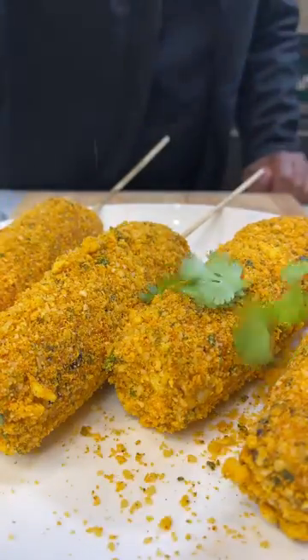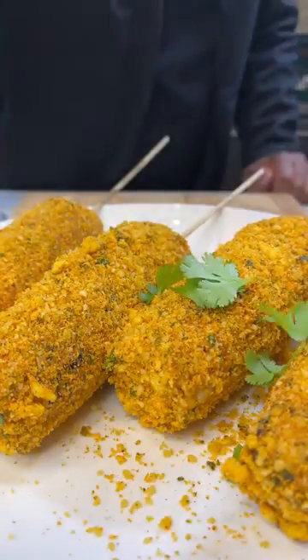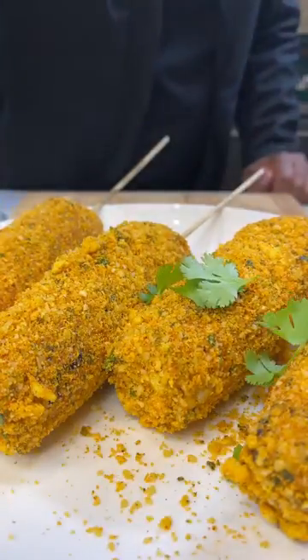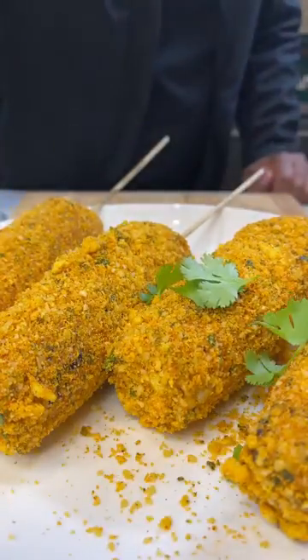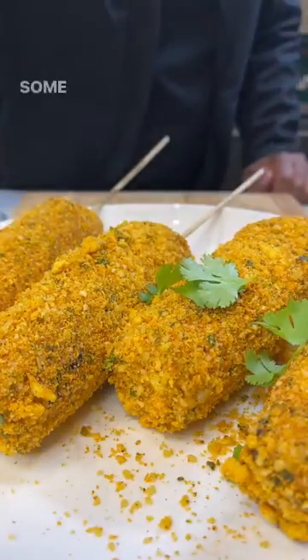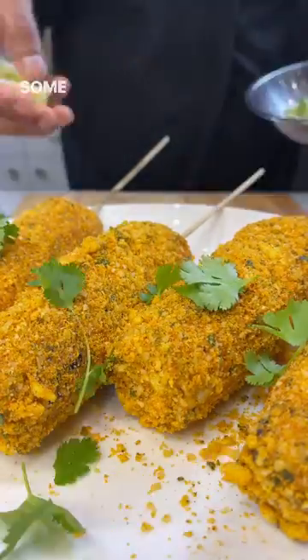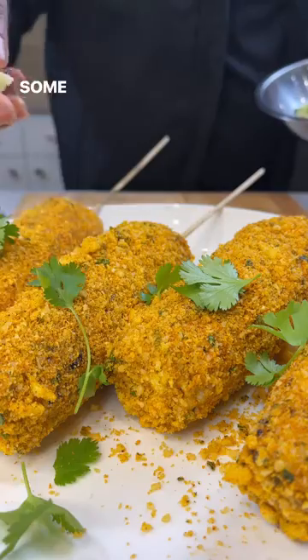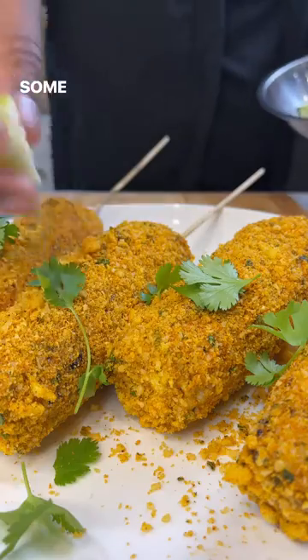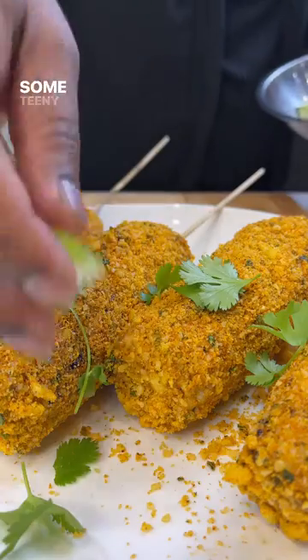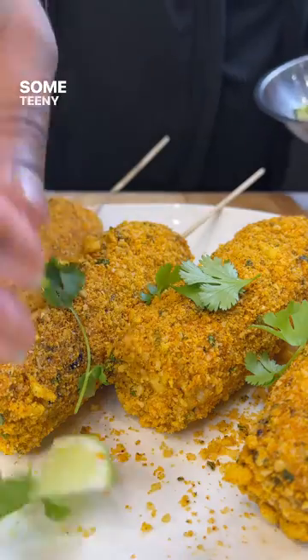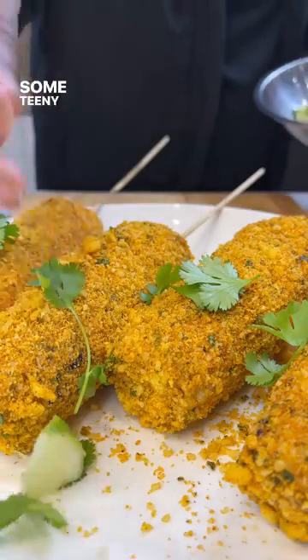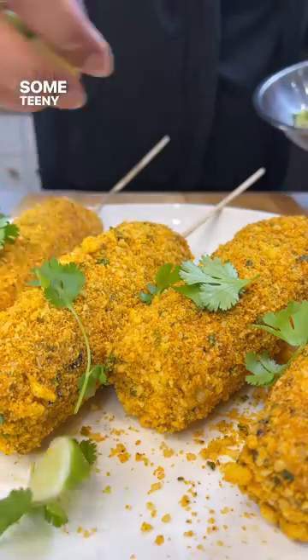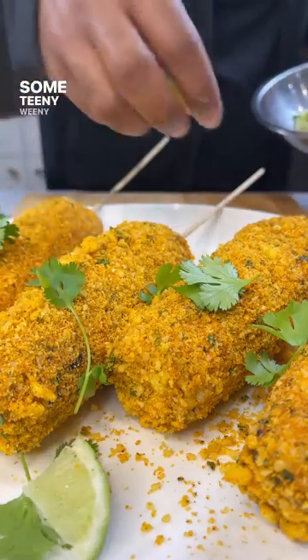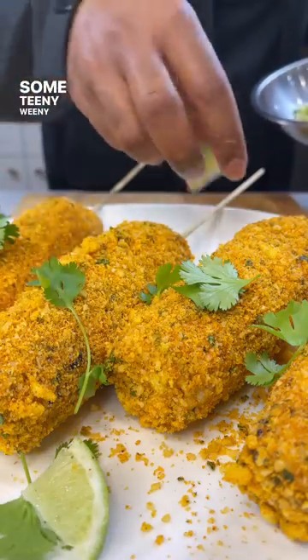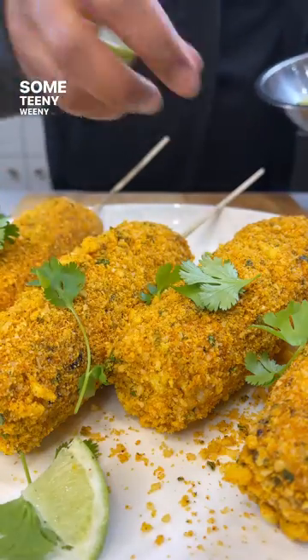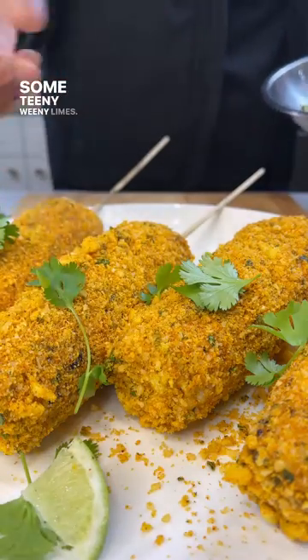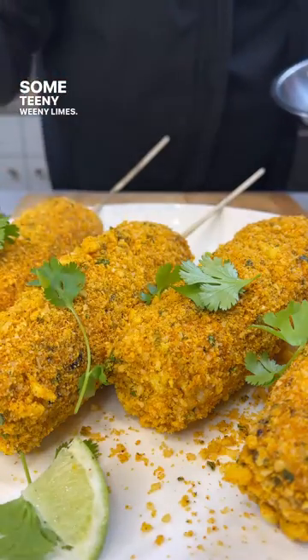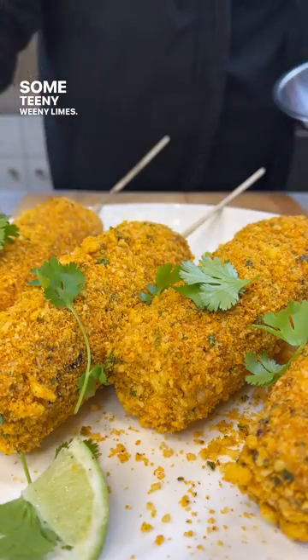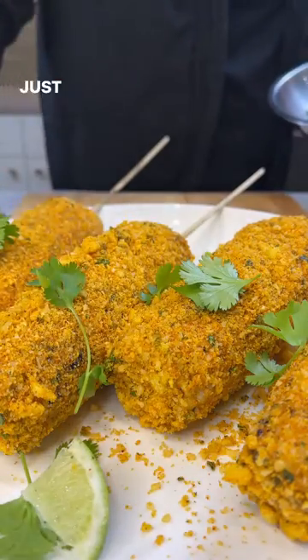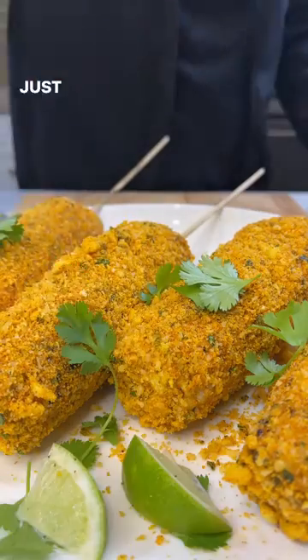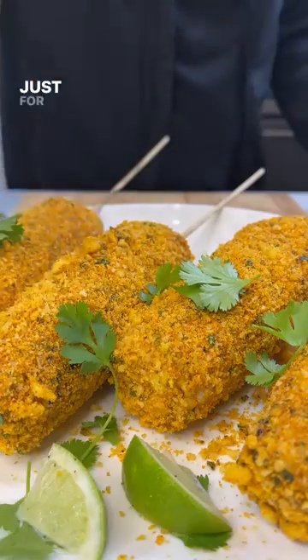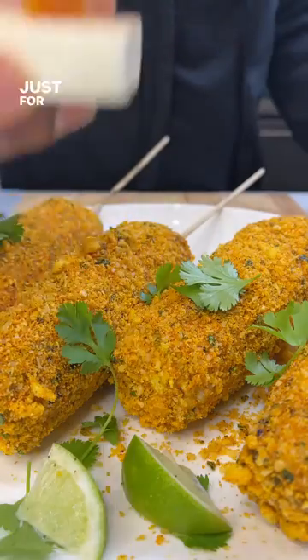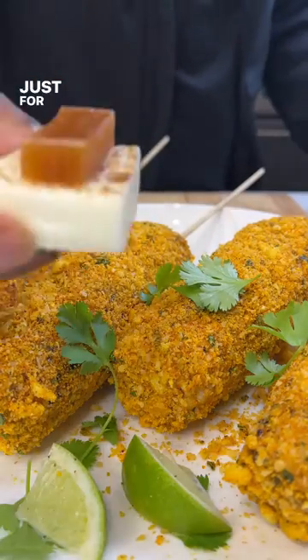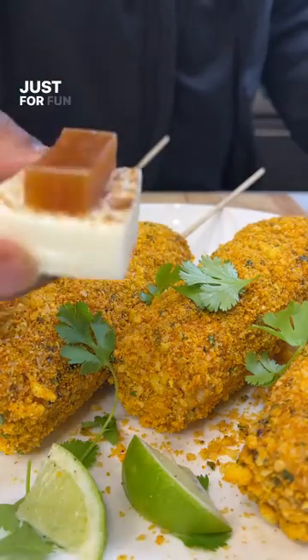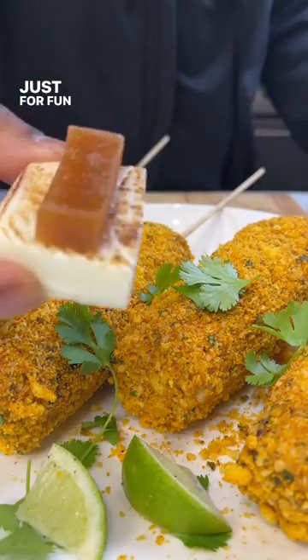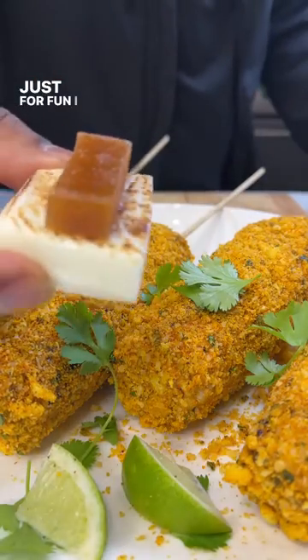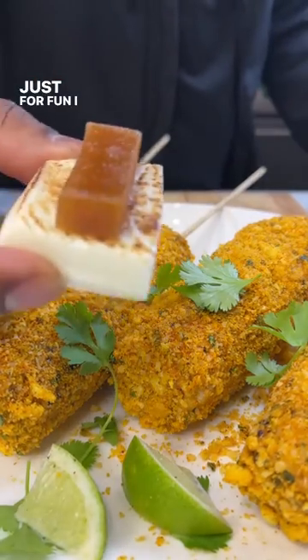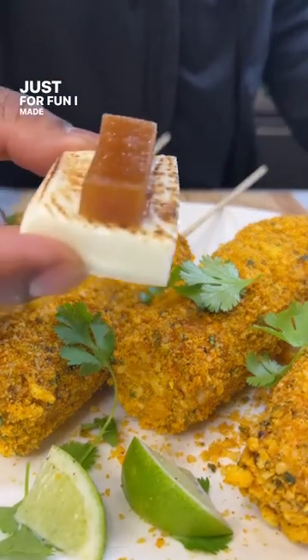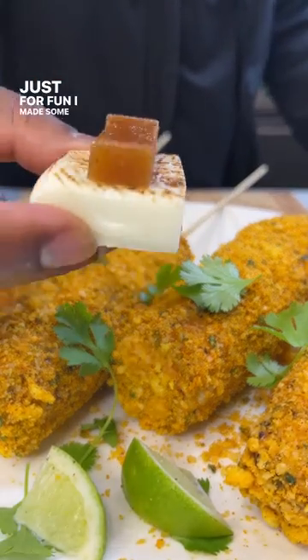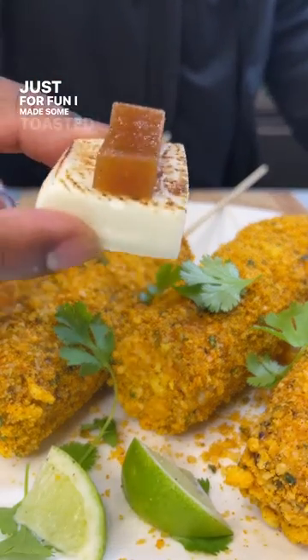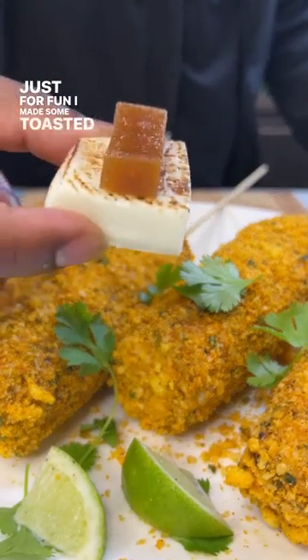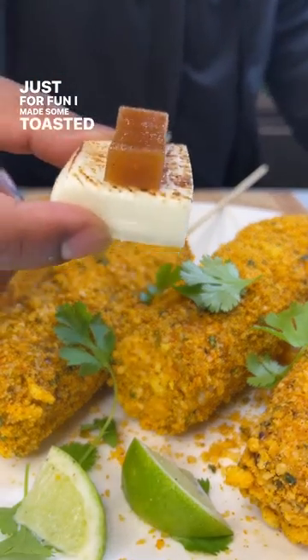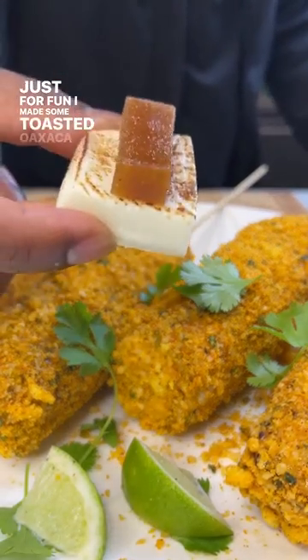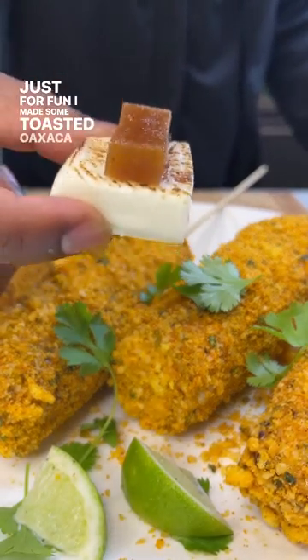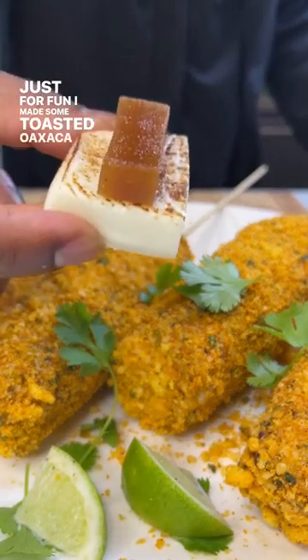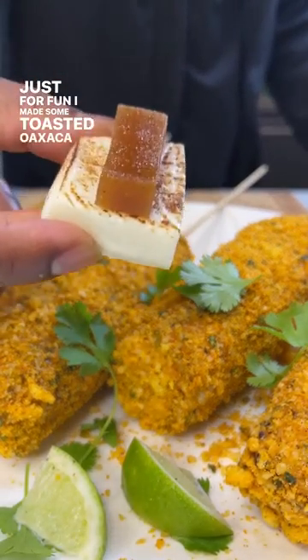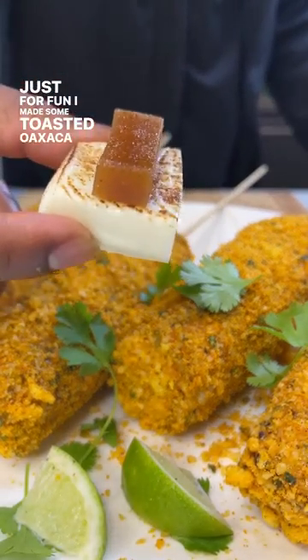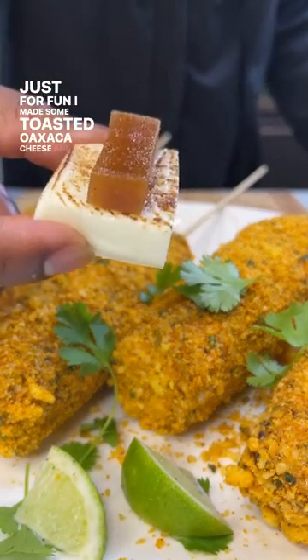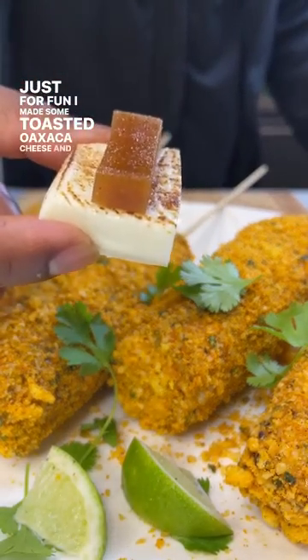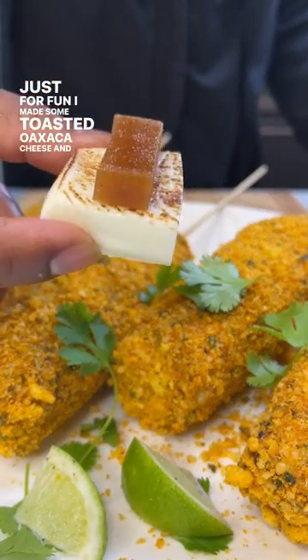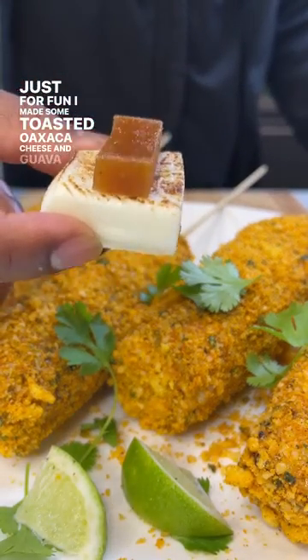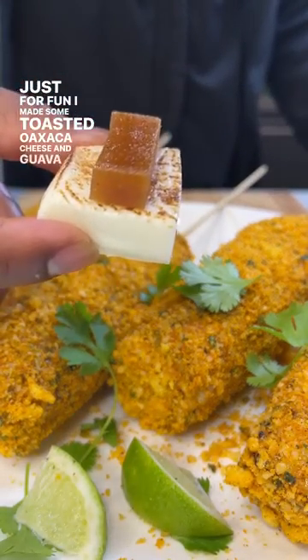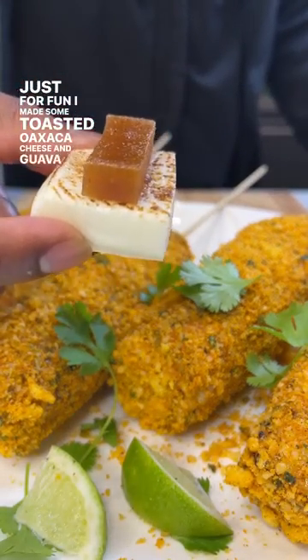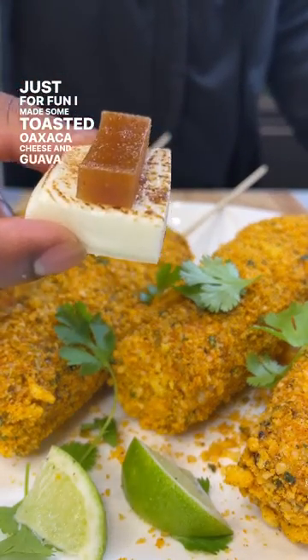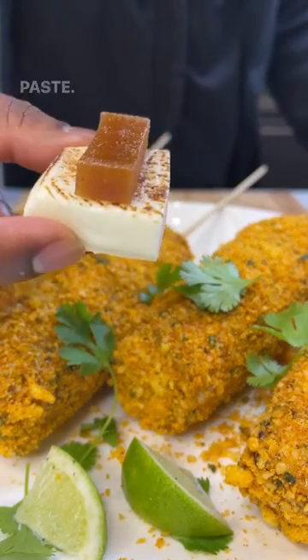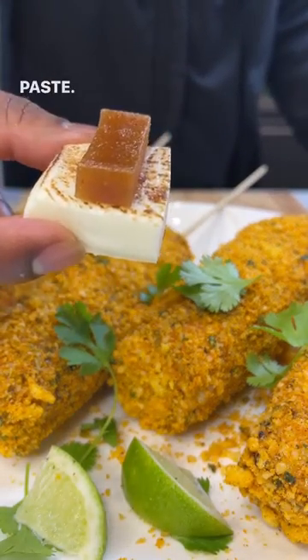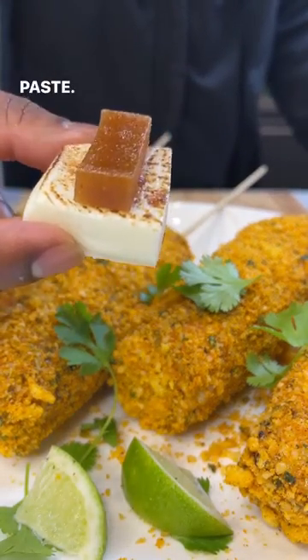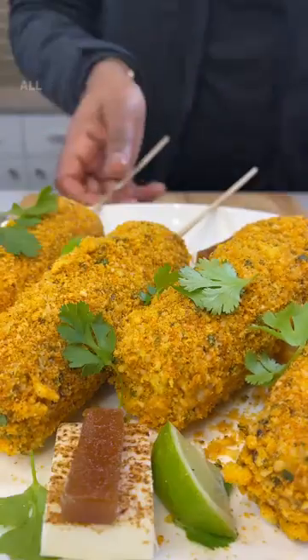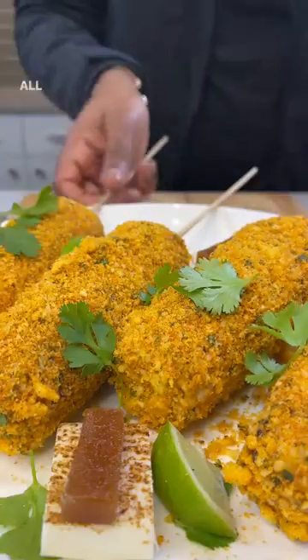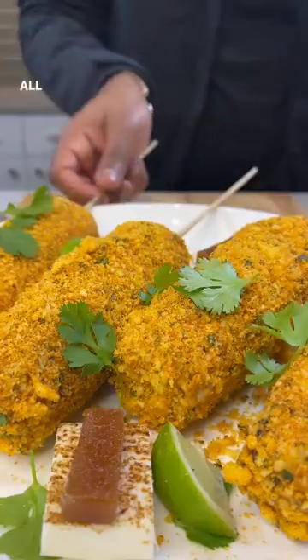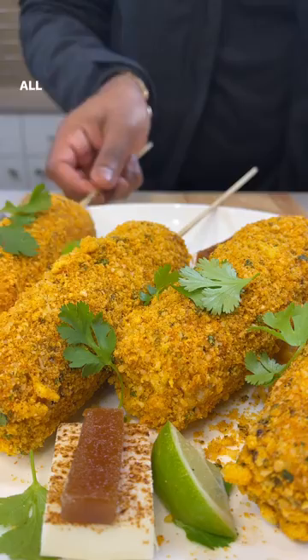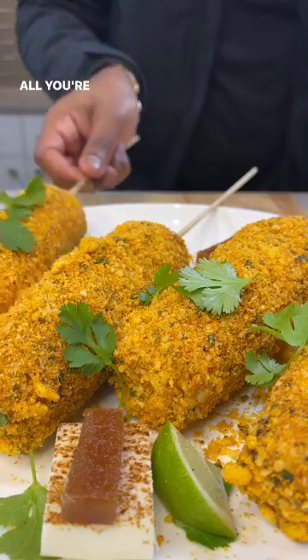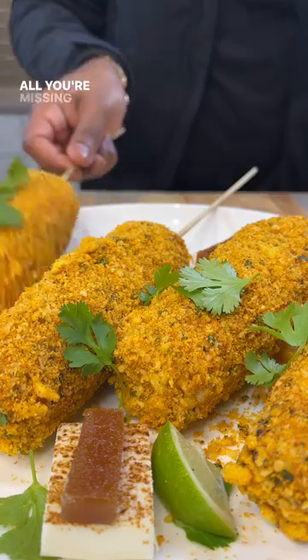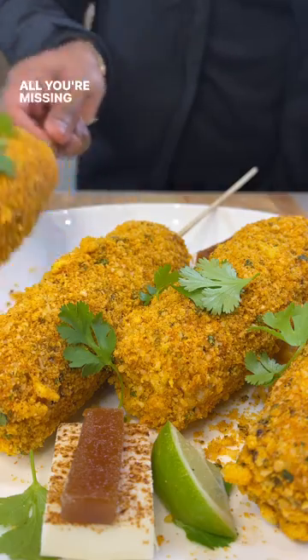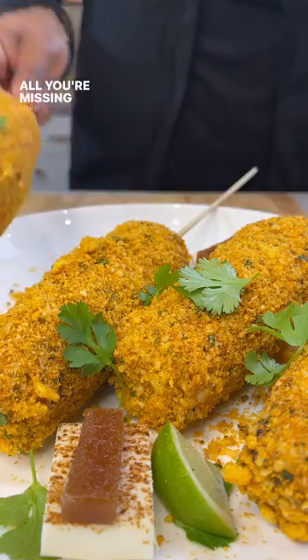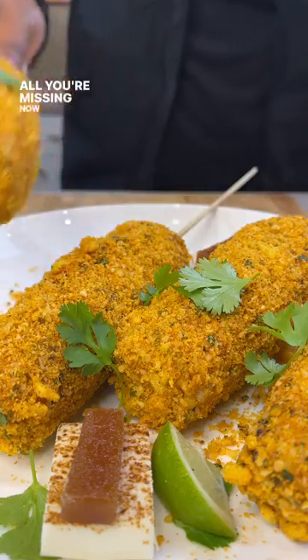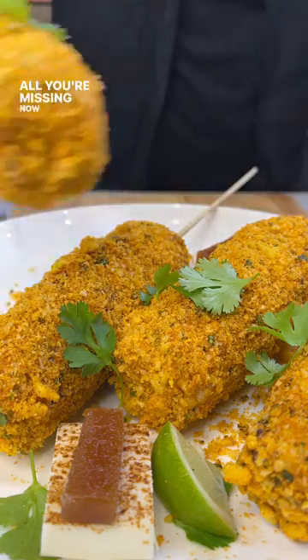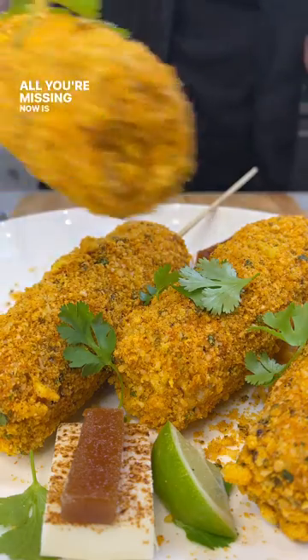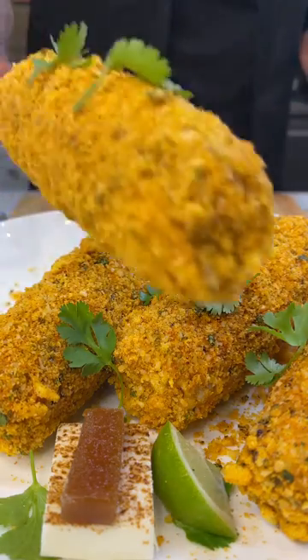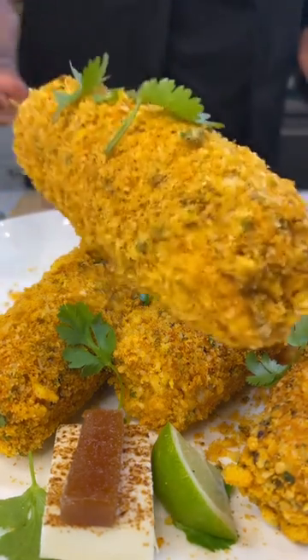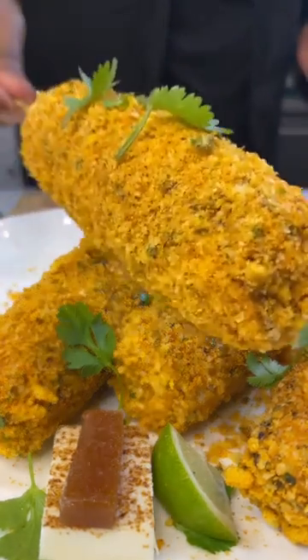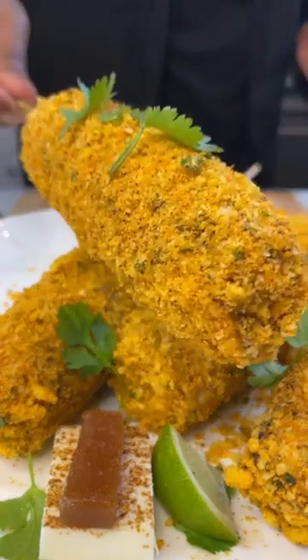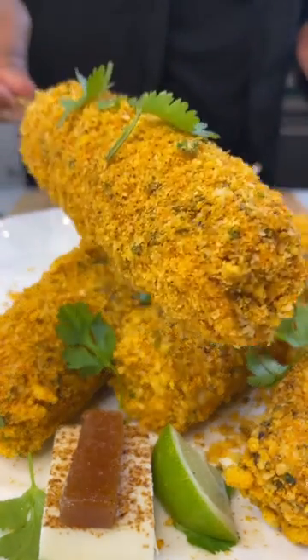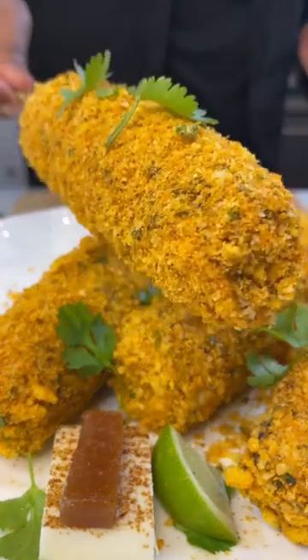Cilantro and some teeny weeny limes — just for fun. I made some toasted Oaxaca cheese and guava paste. All you're missing now is the micheladas.